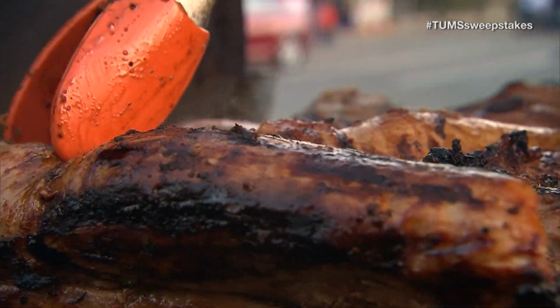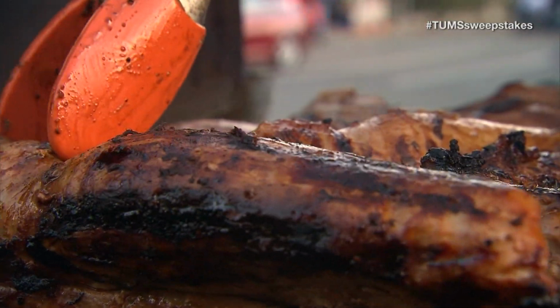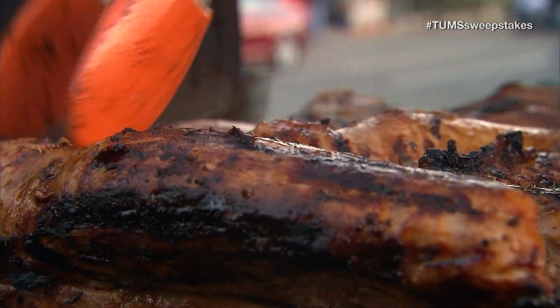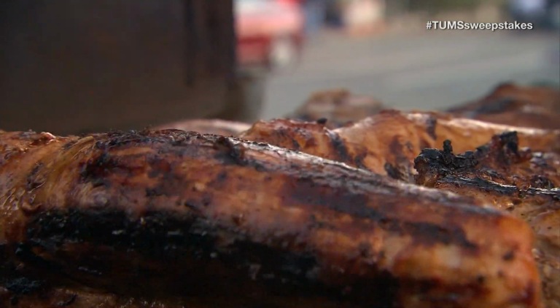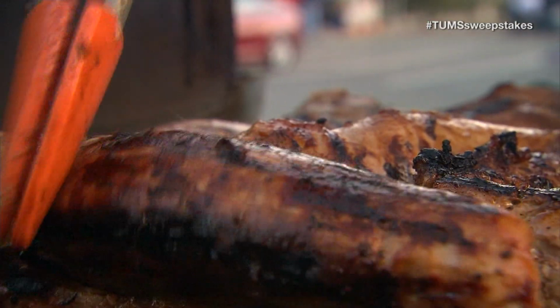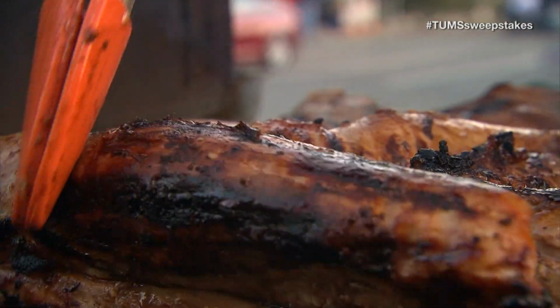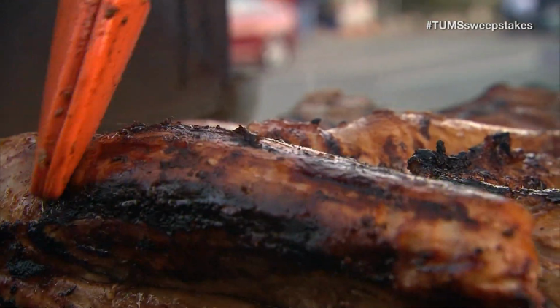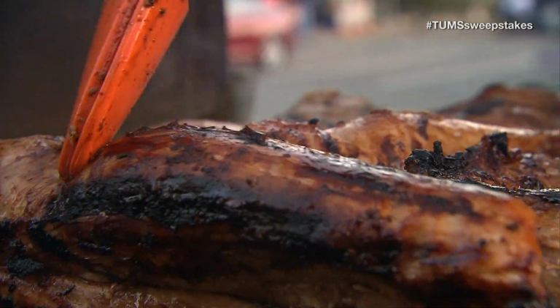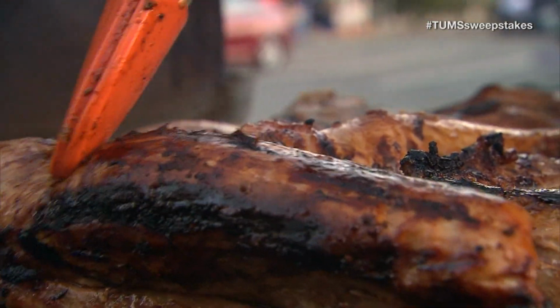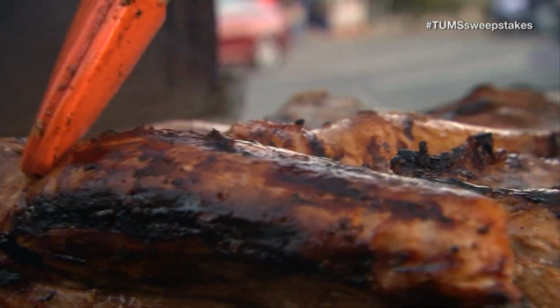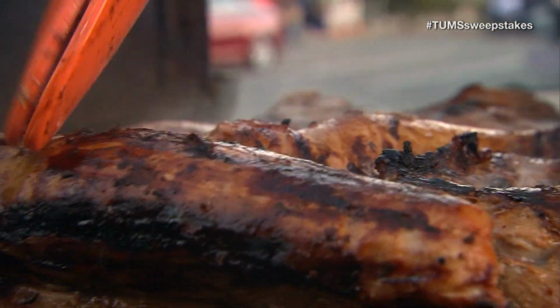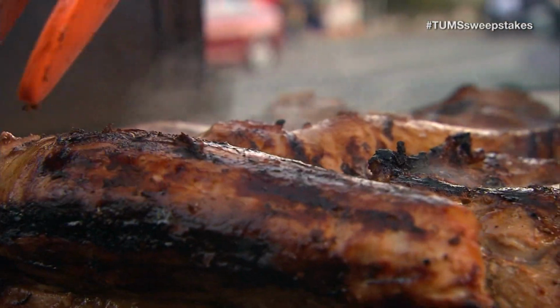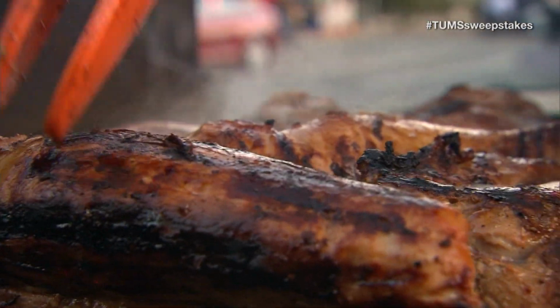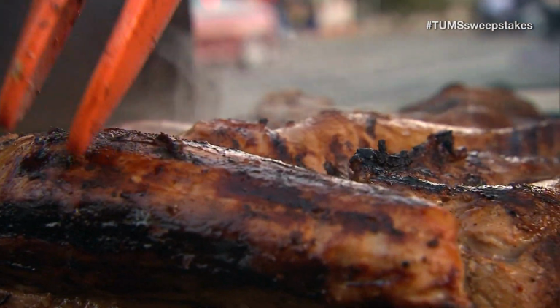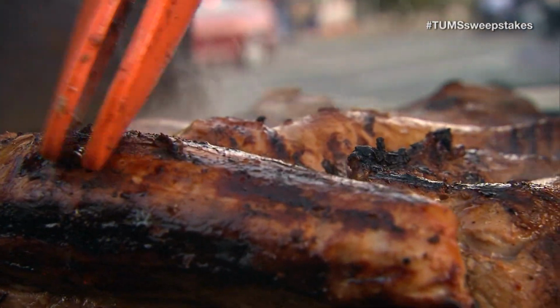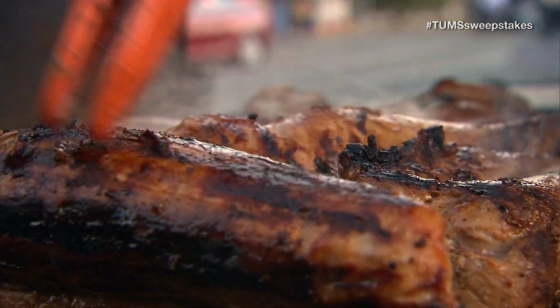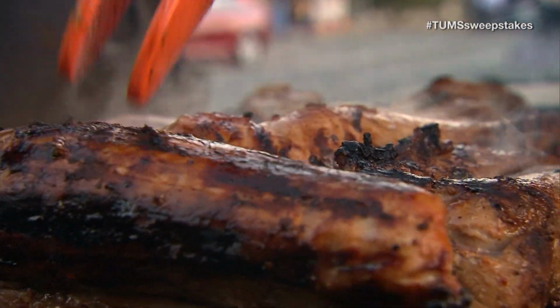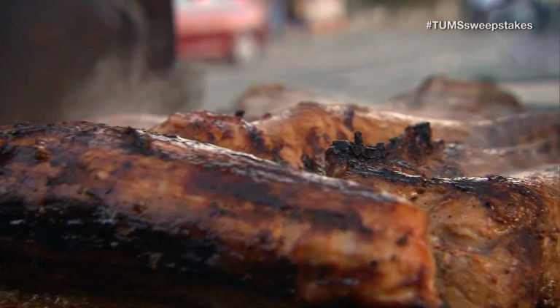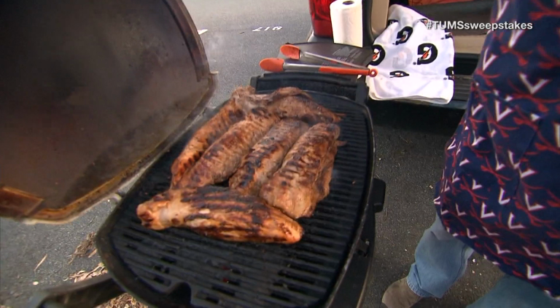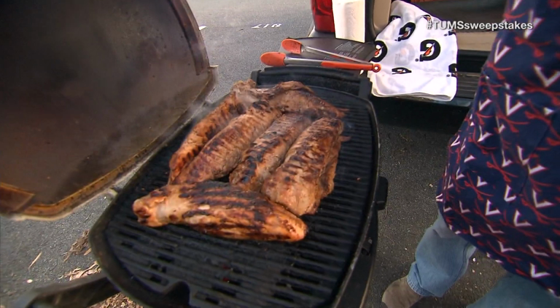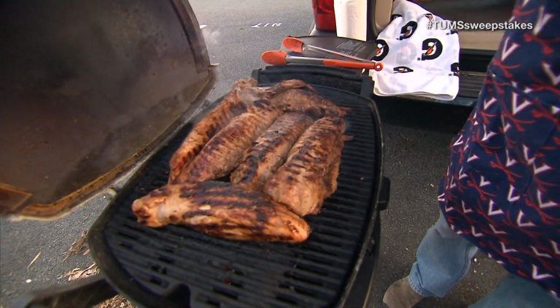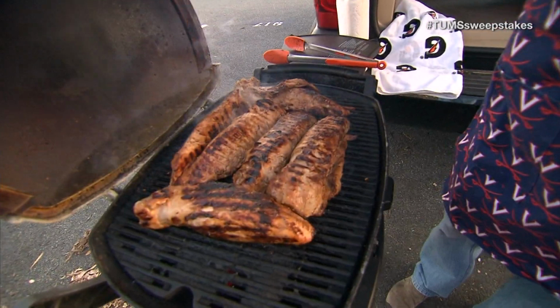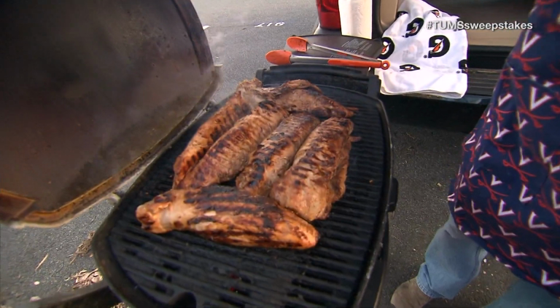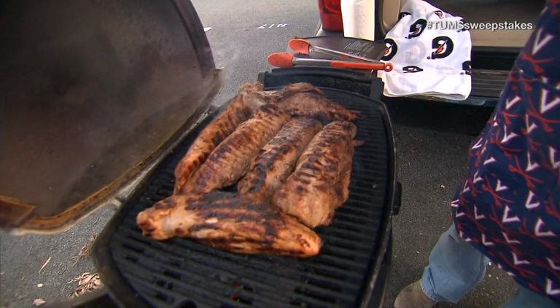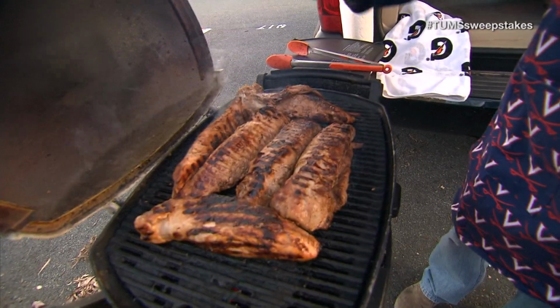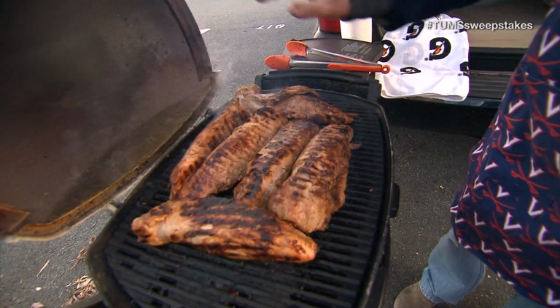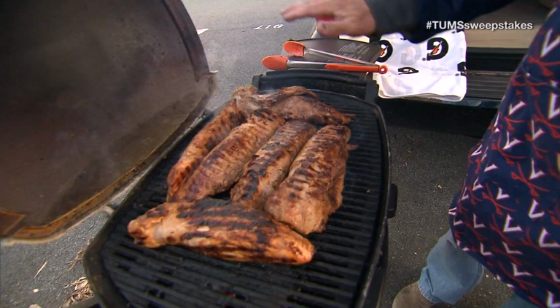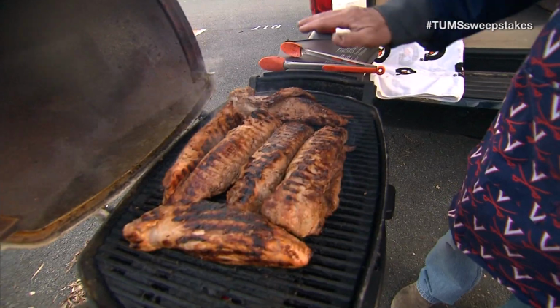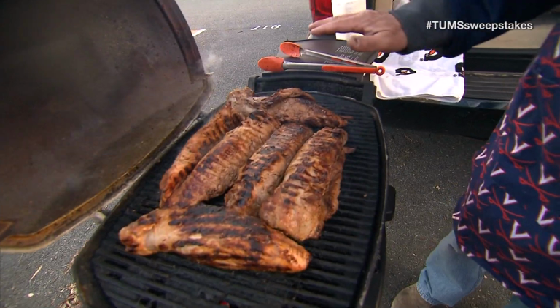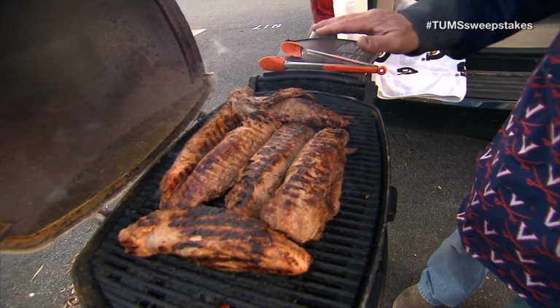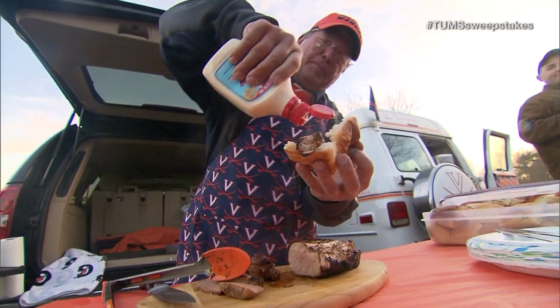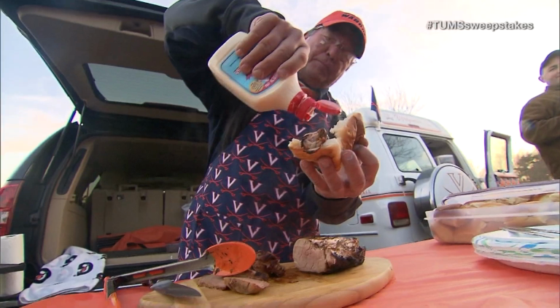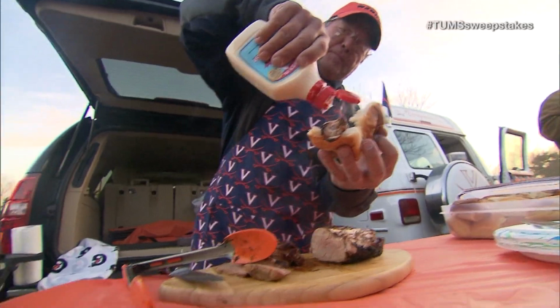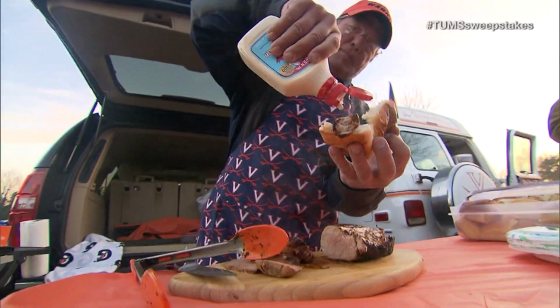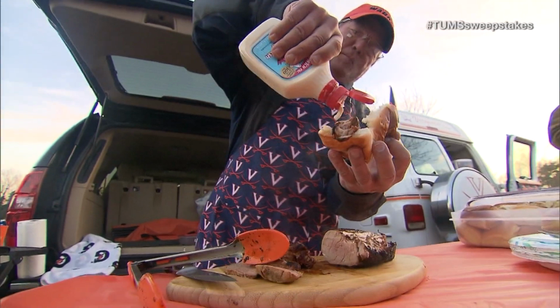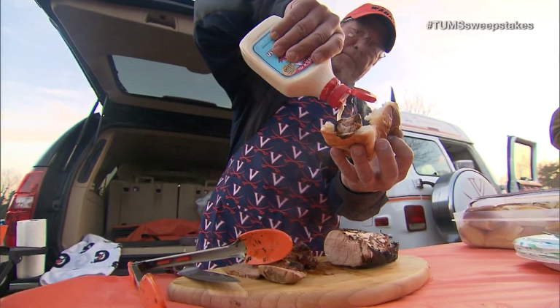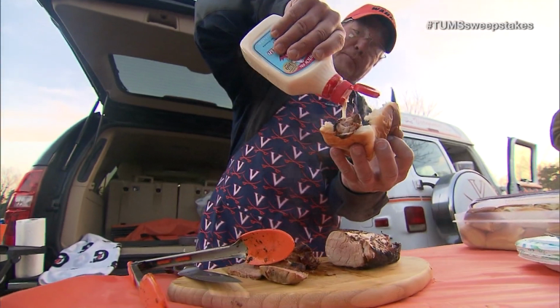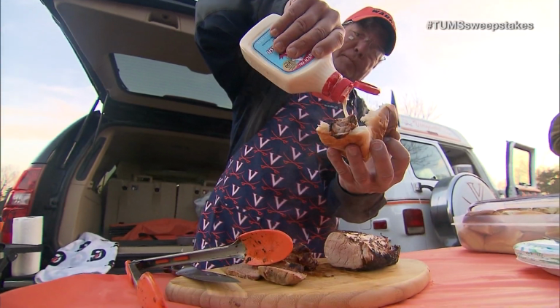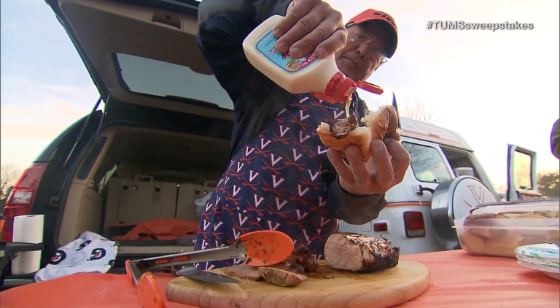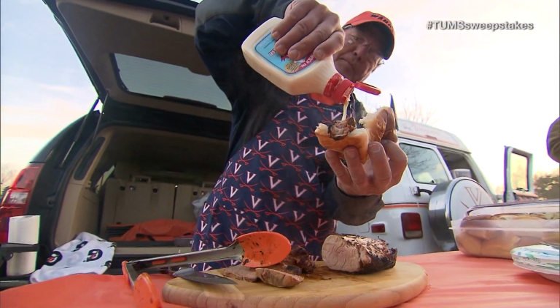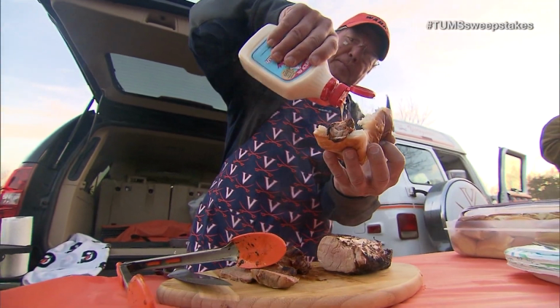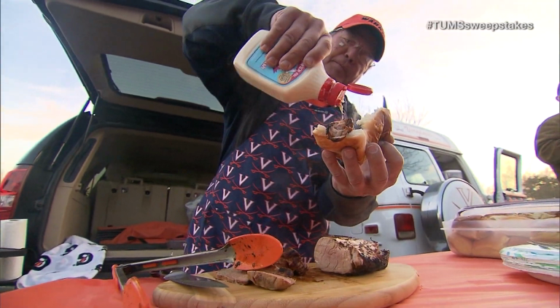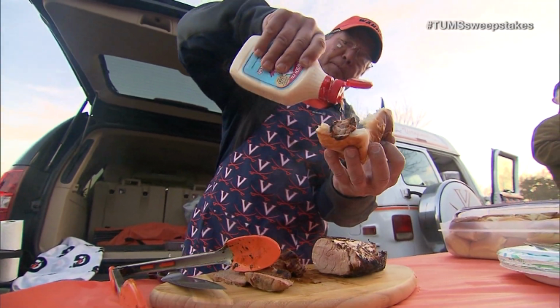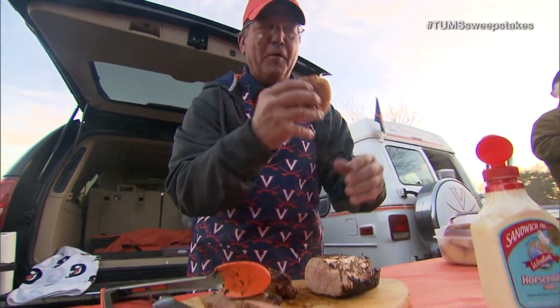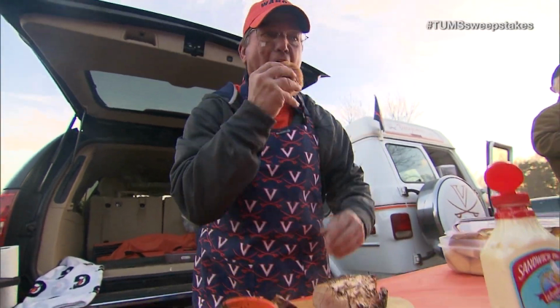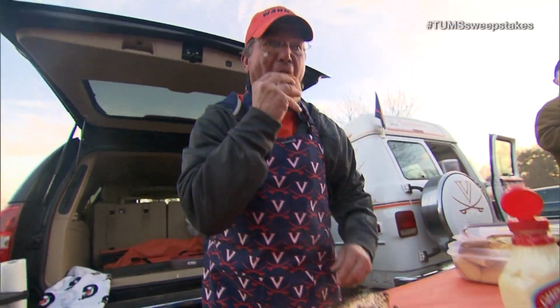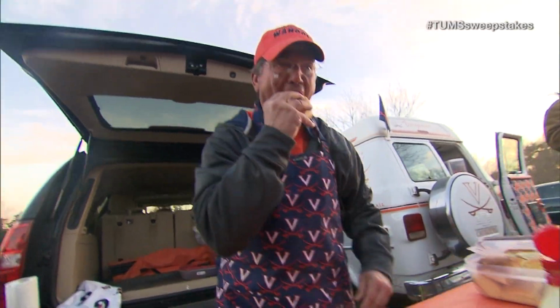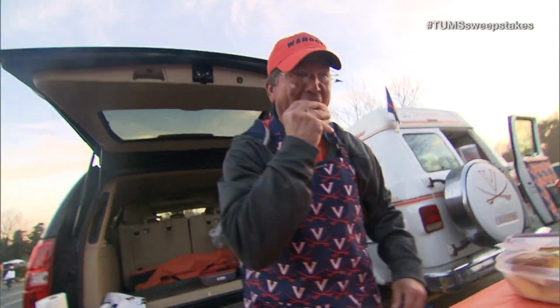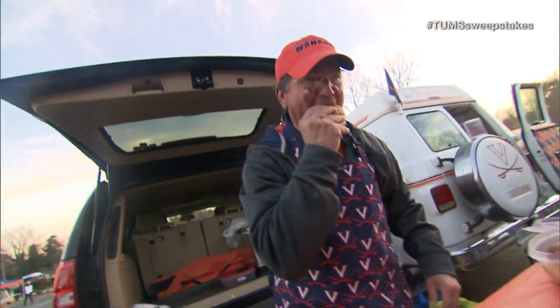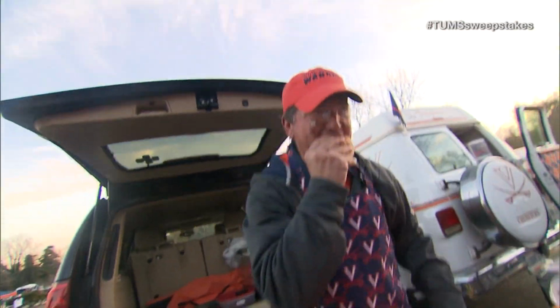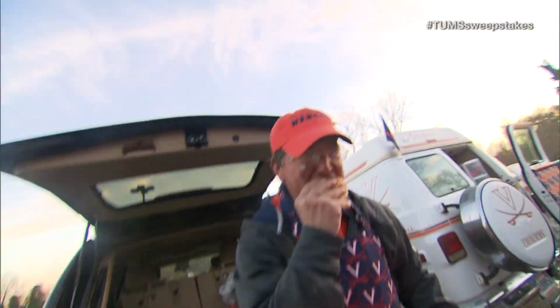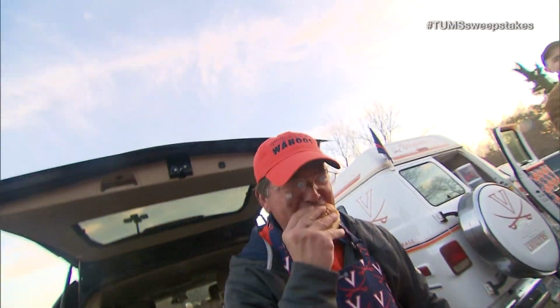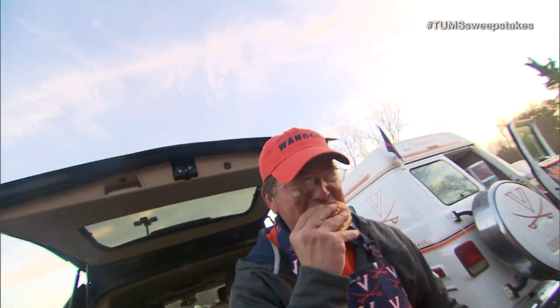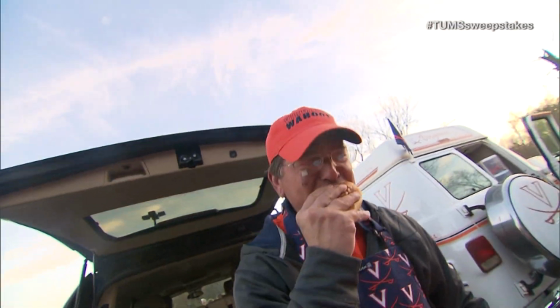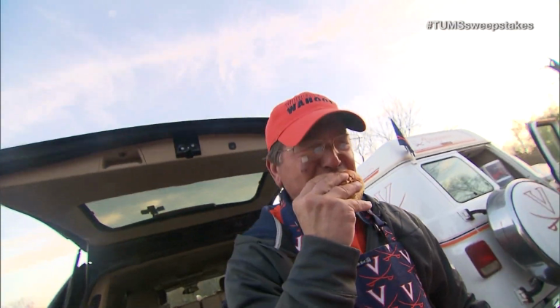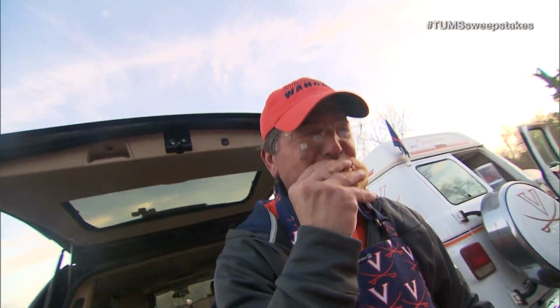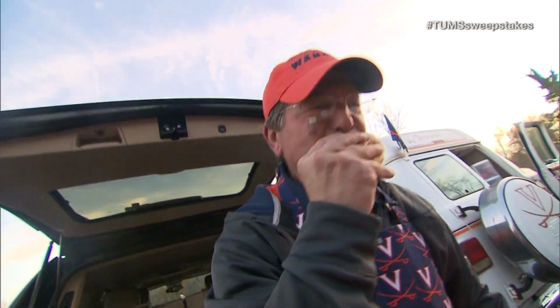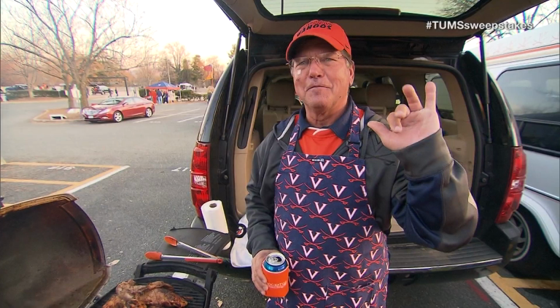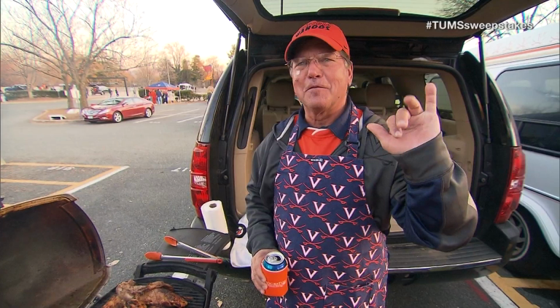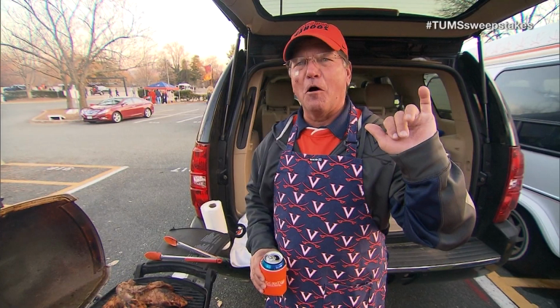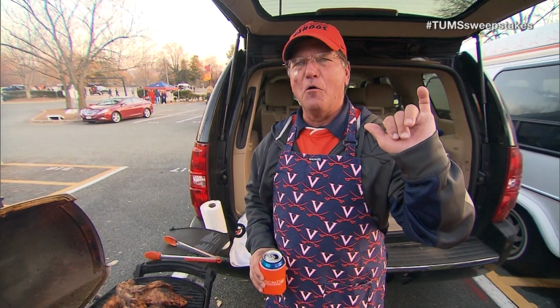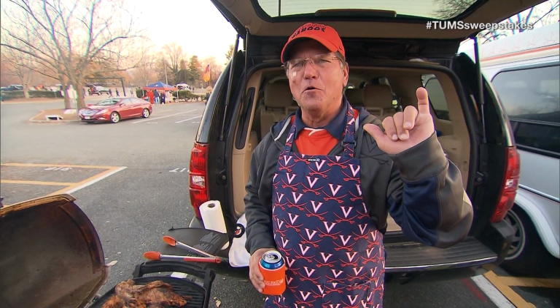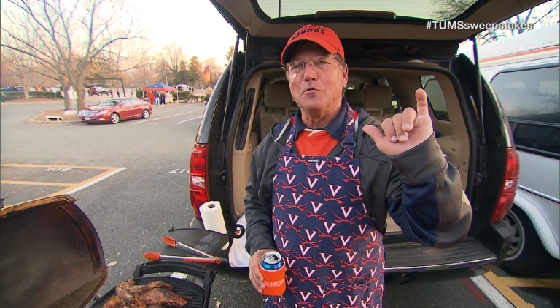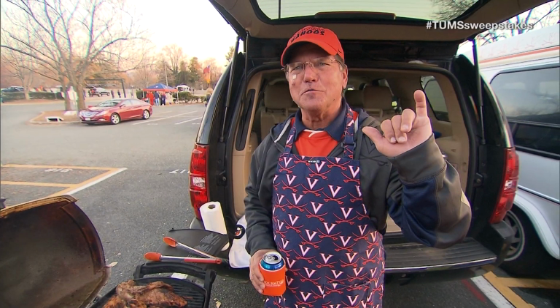This is Virginia pork tenderloin. We've been marinating all night long in good old Virginia sauce. Go Hoos!